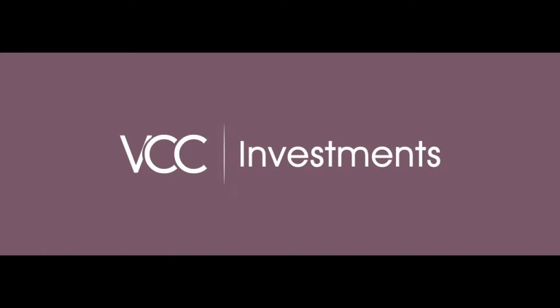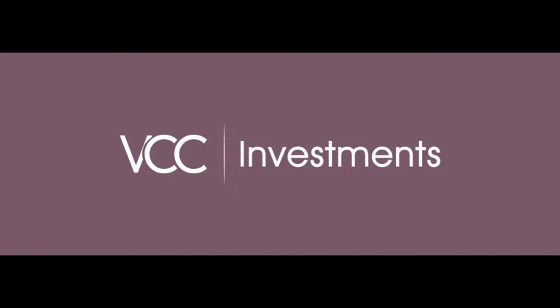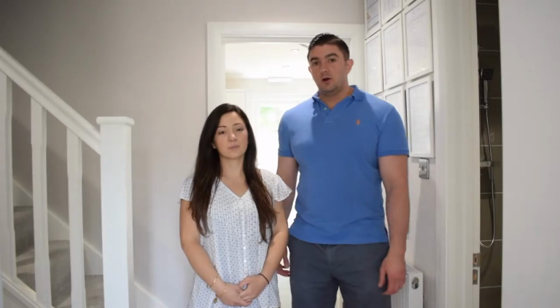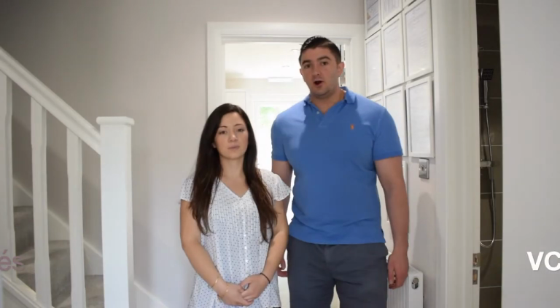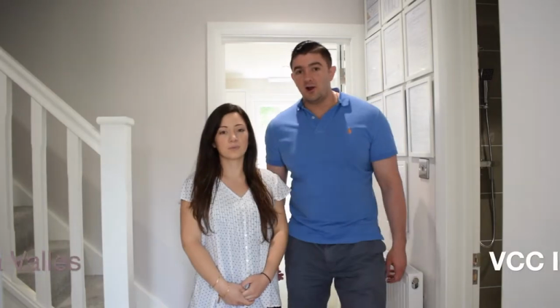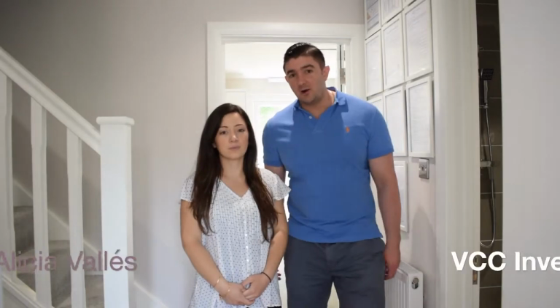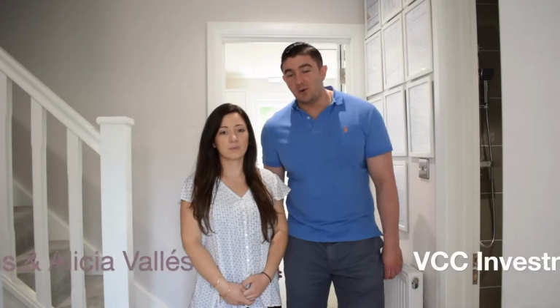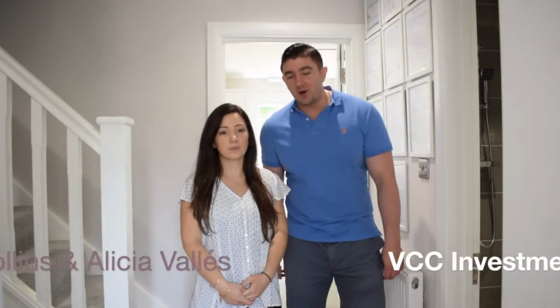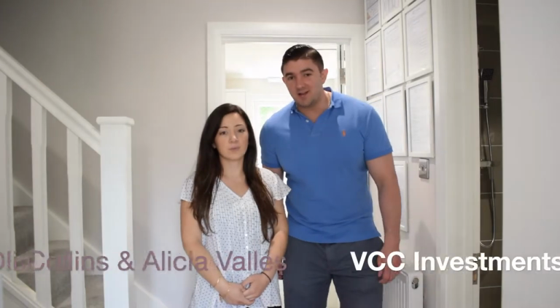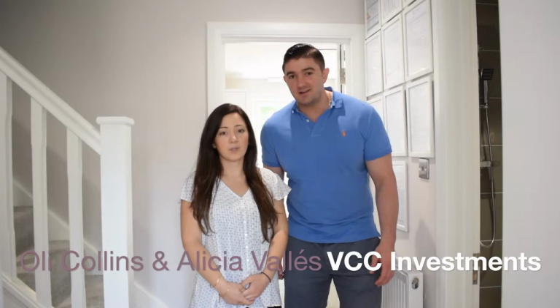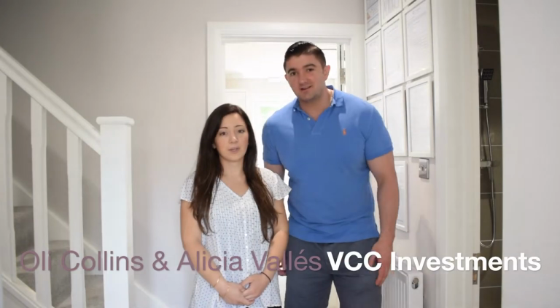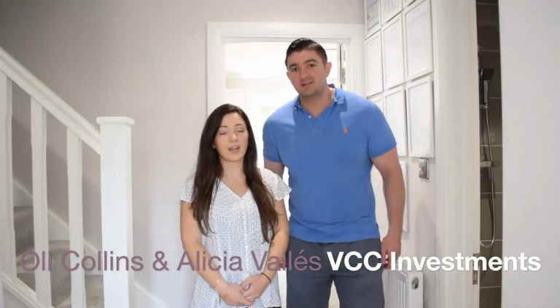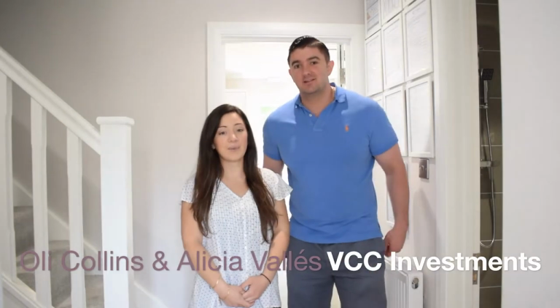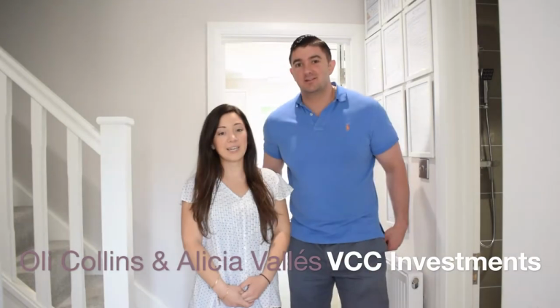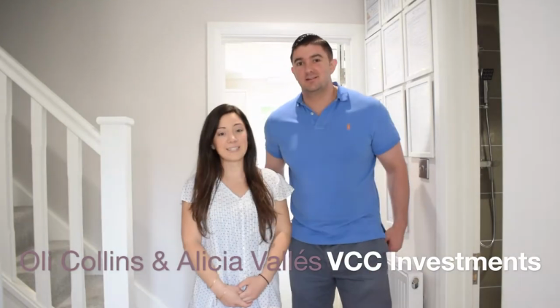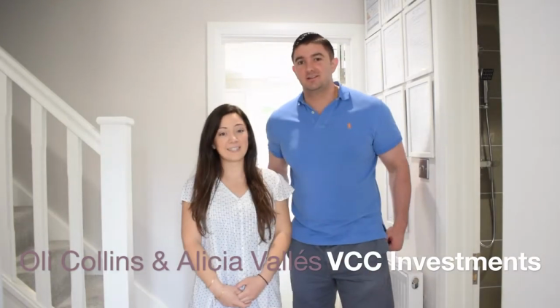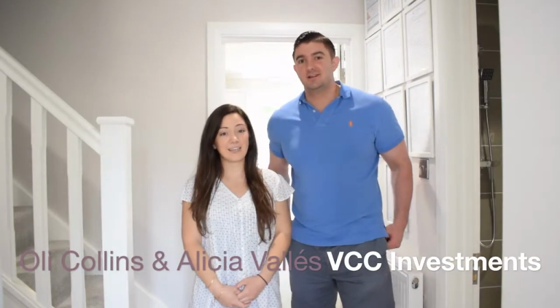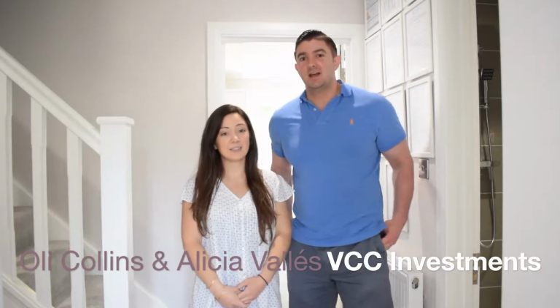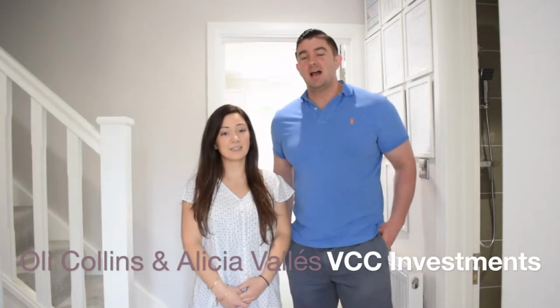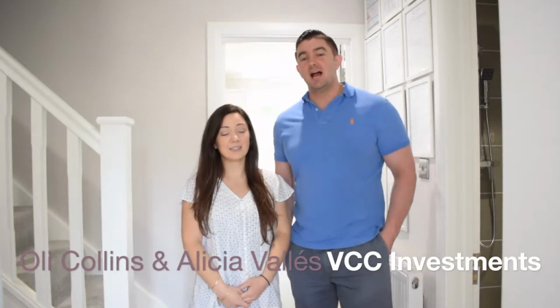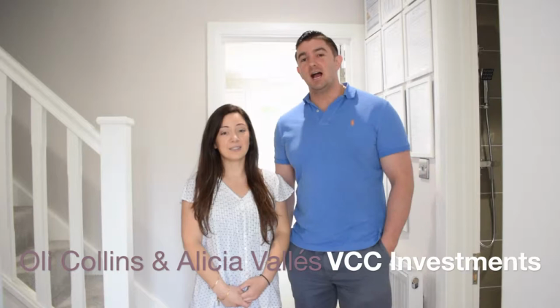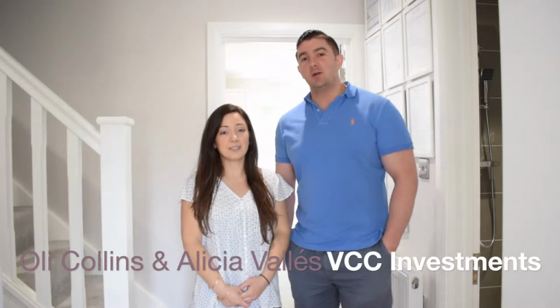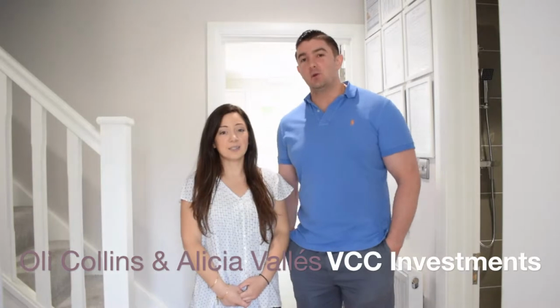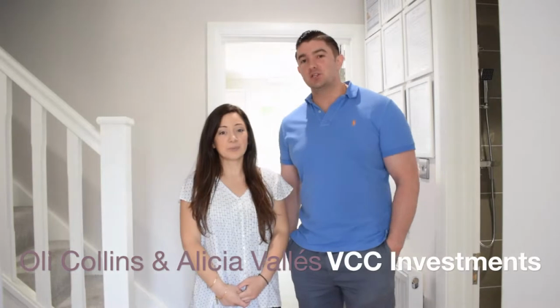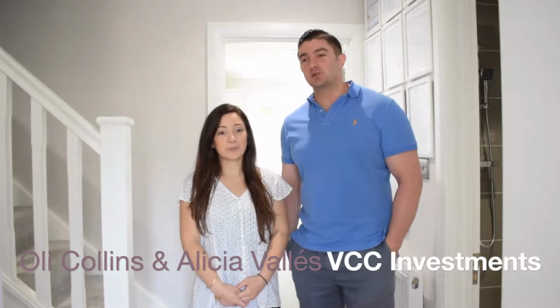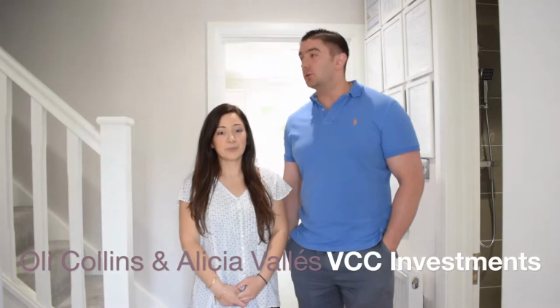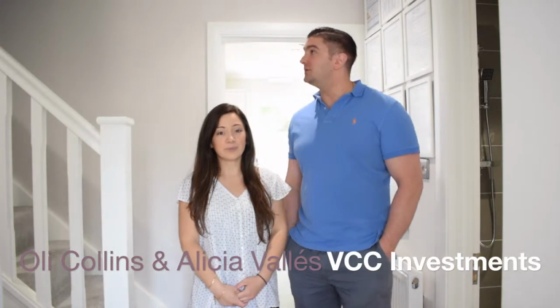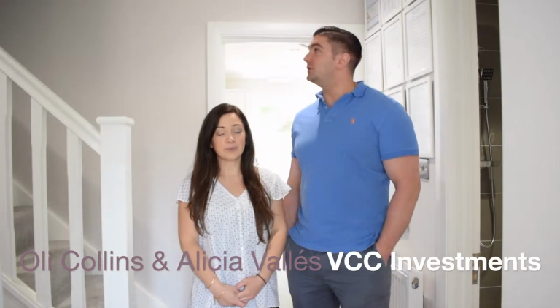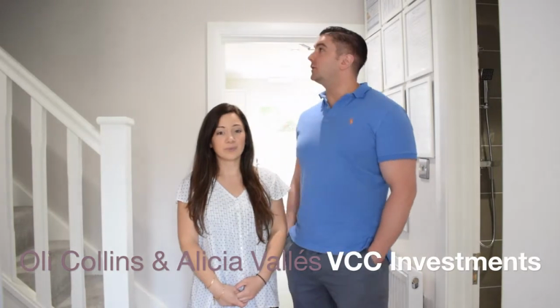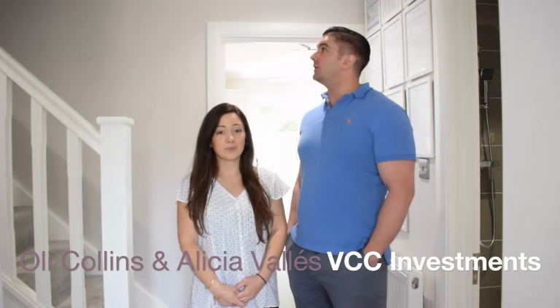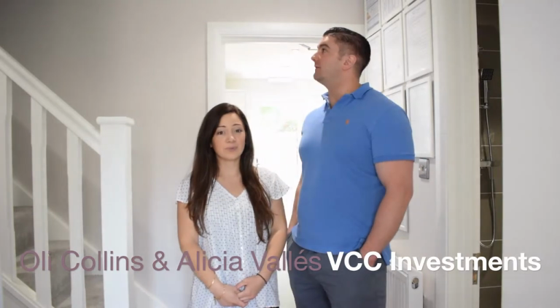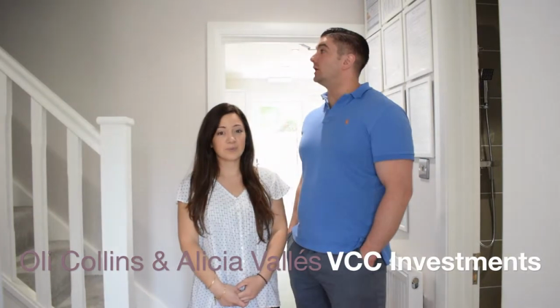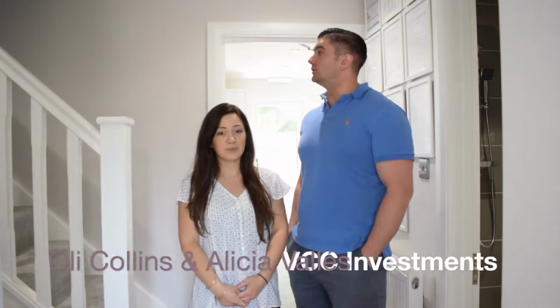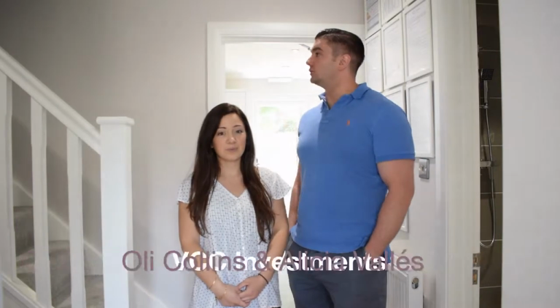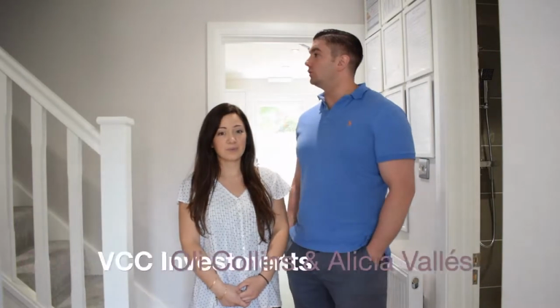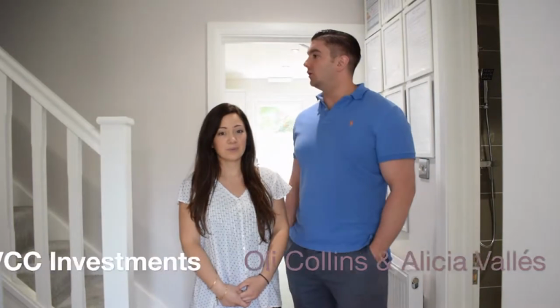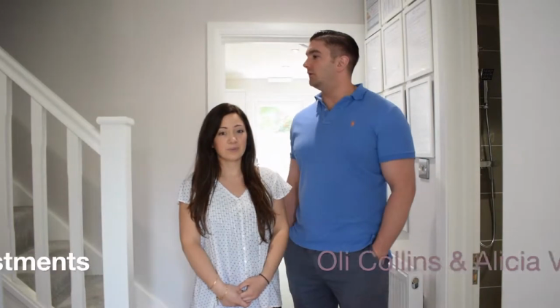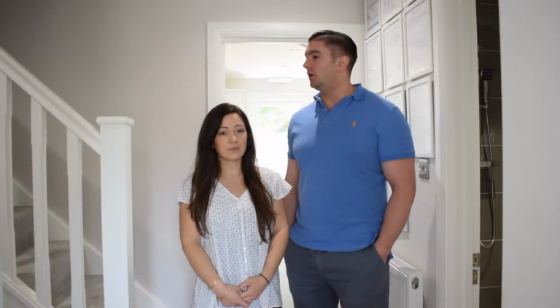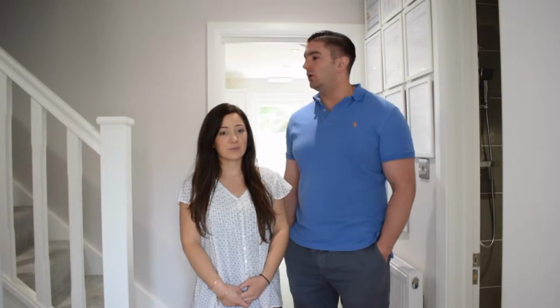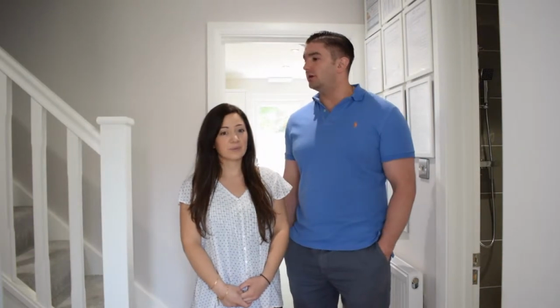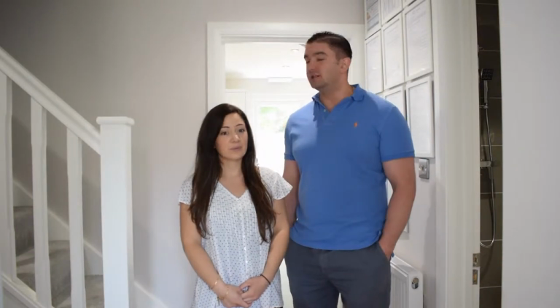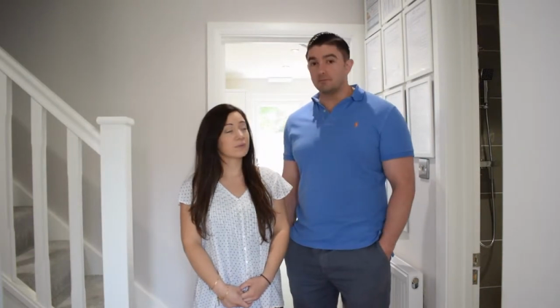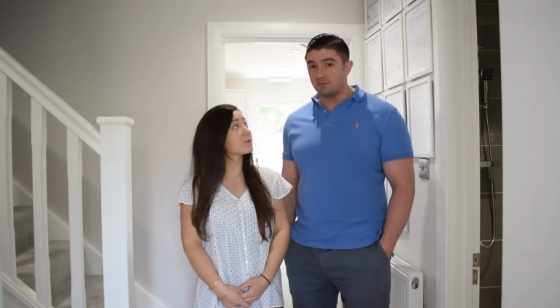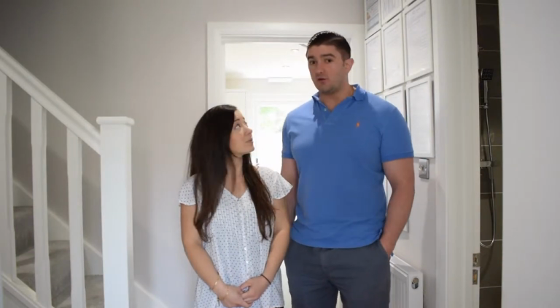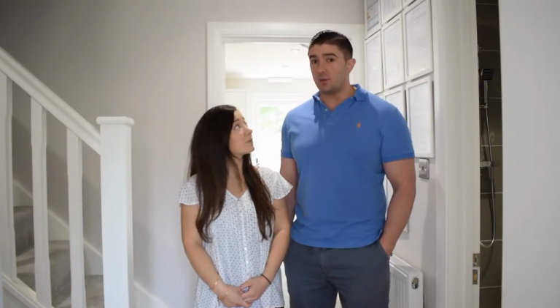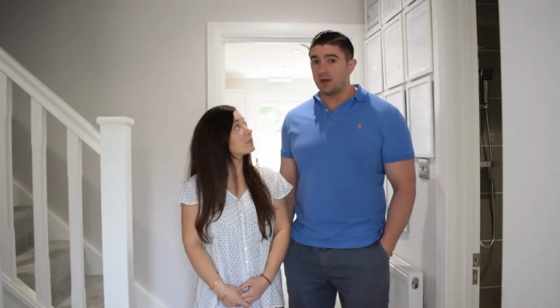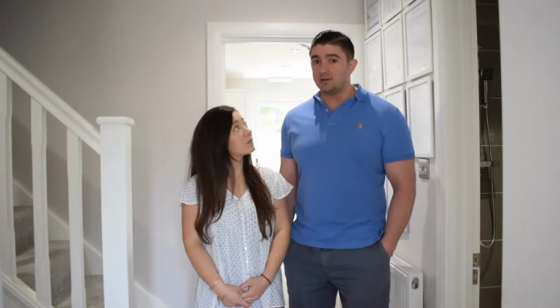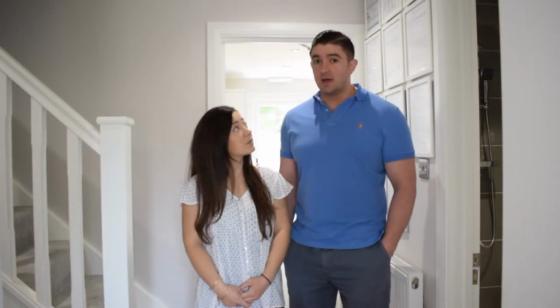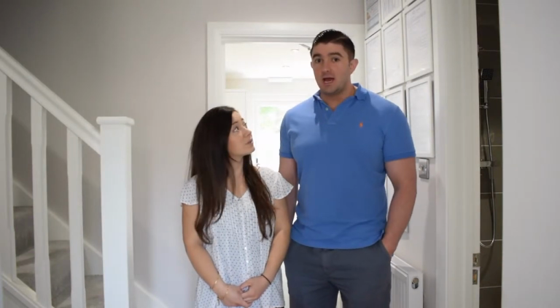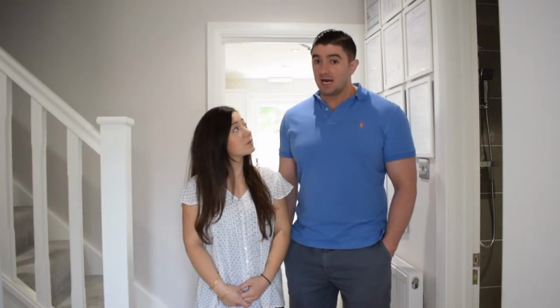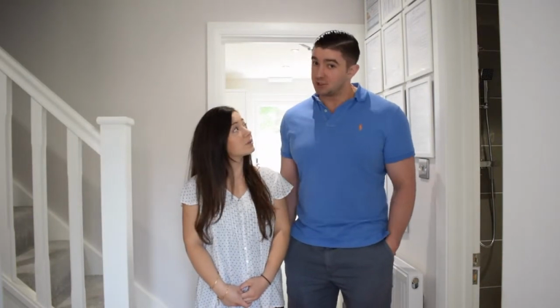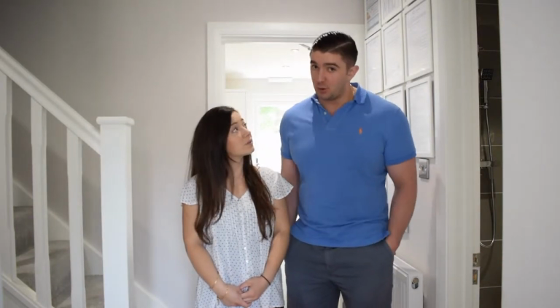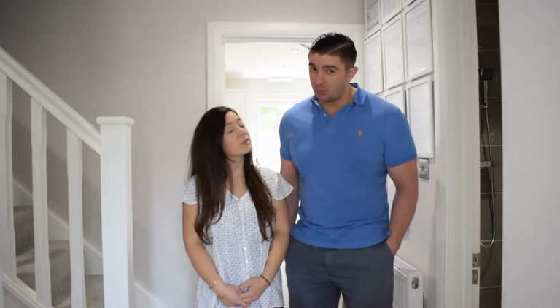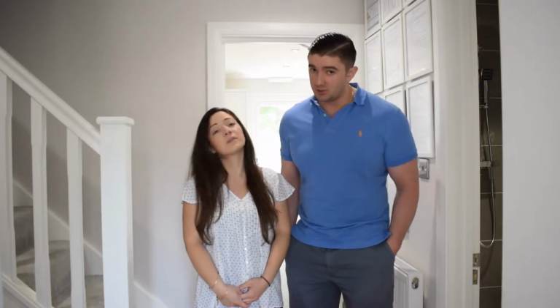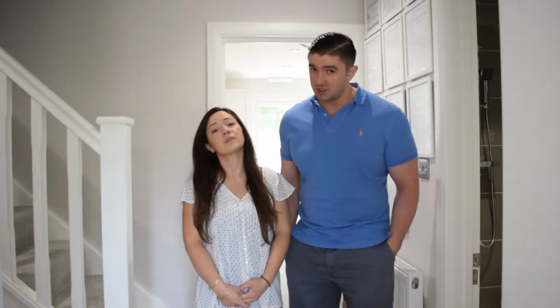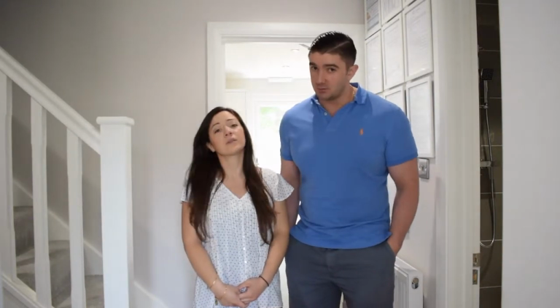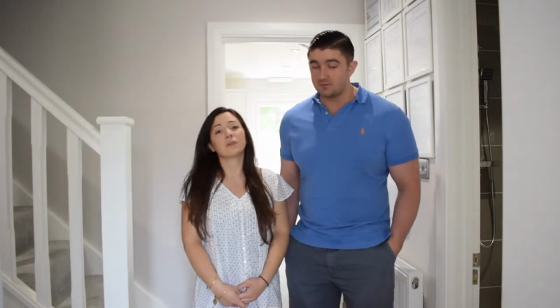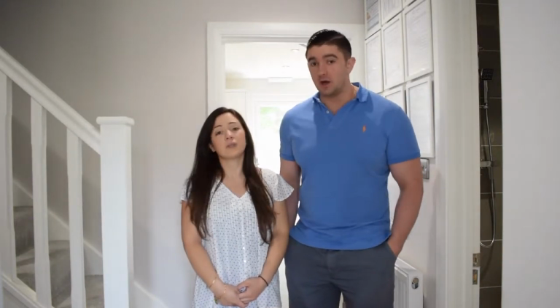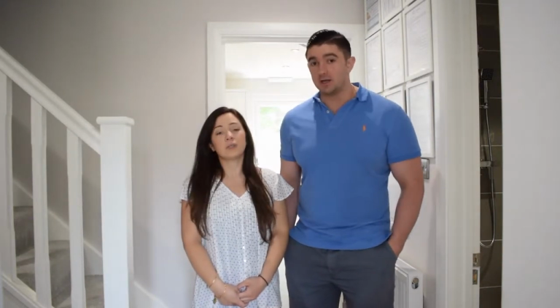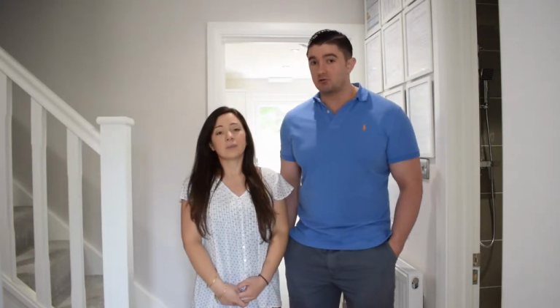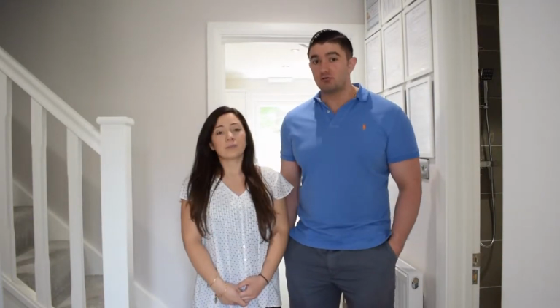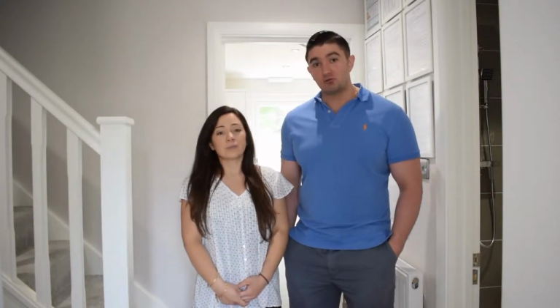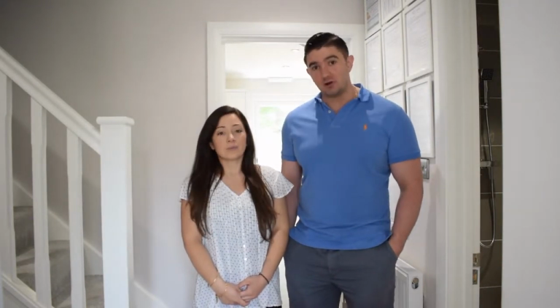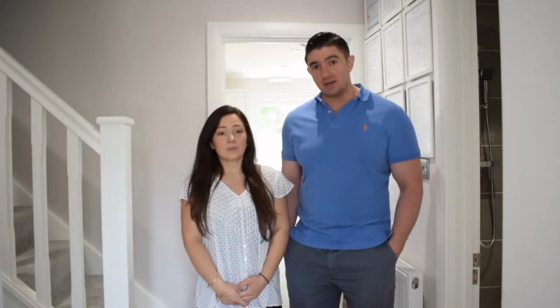Hi, I'm Ollie and I'm Alicia and we just thought we'd do a quick video tour of our recent five-bed HMO project that we've done in Crawley.